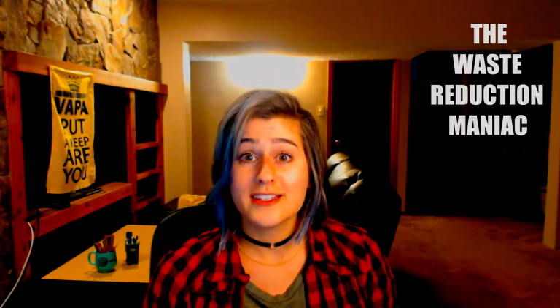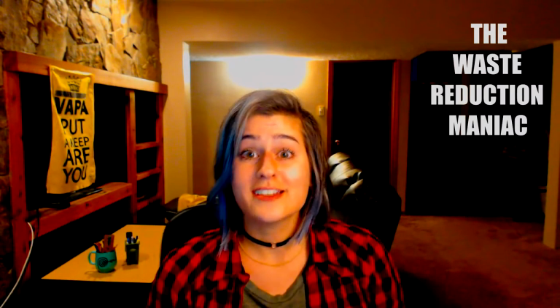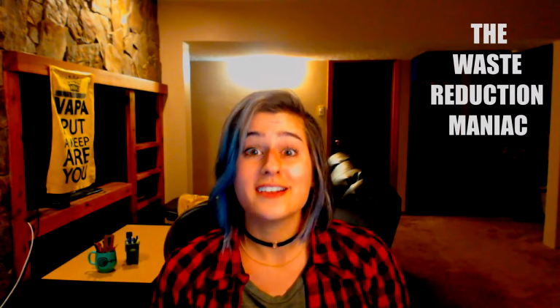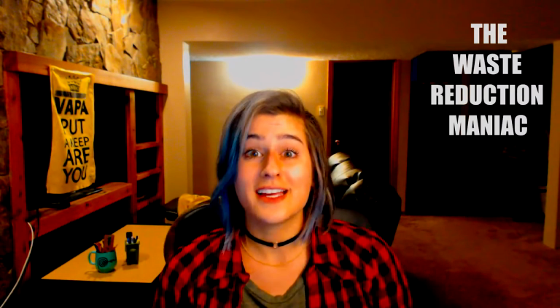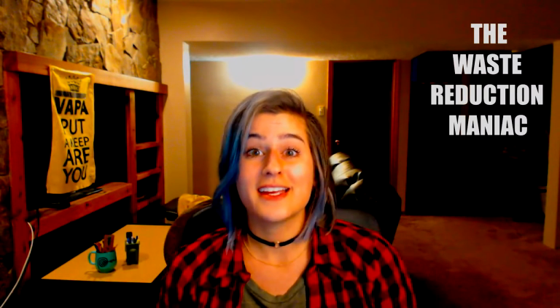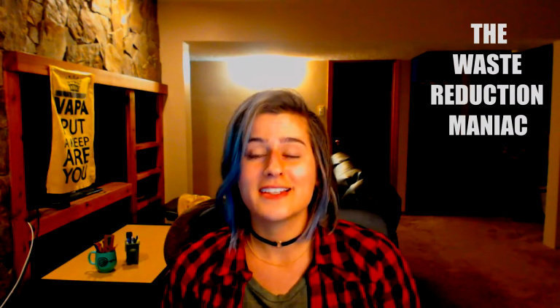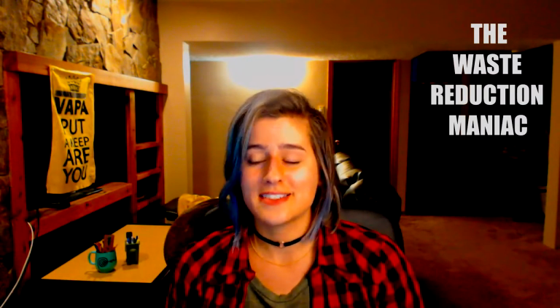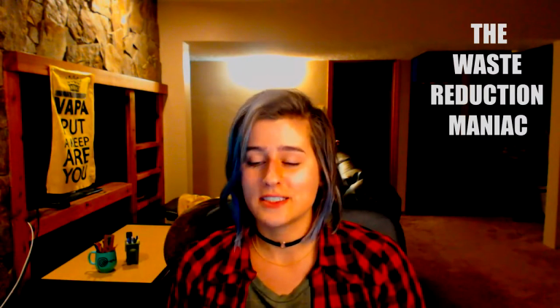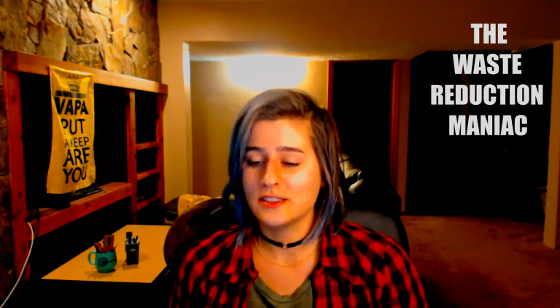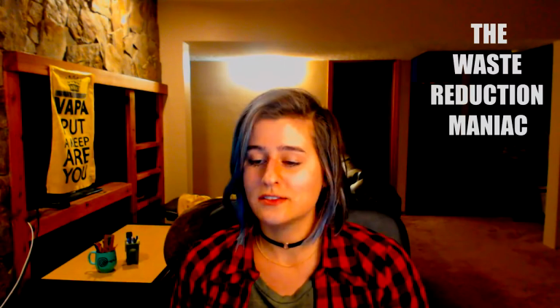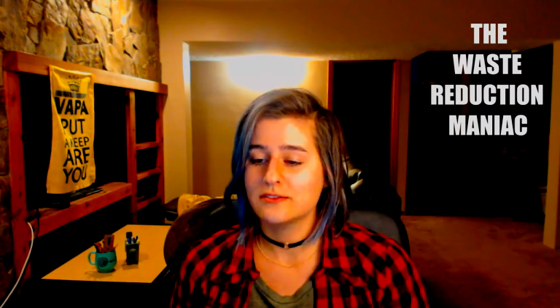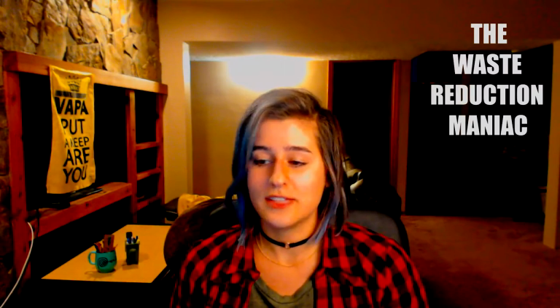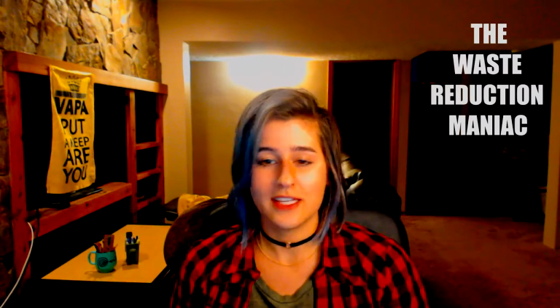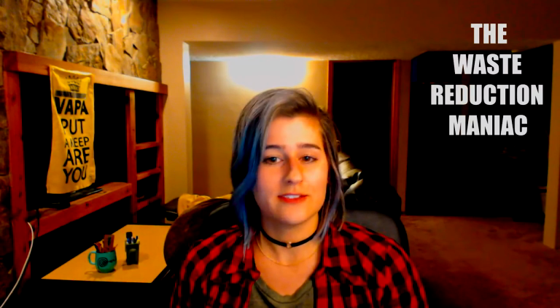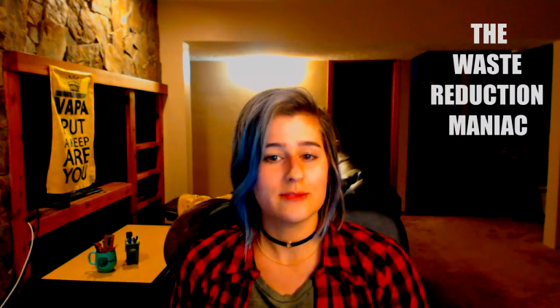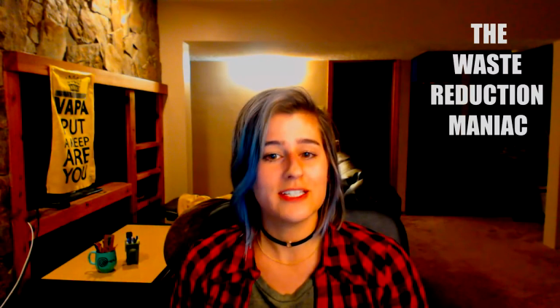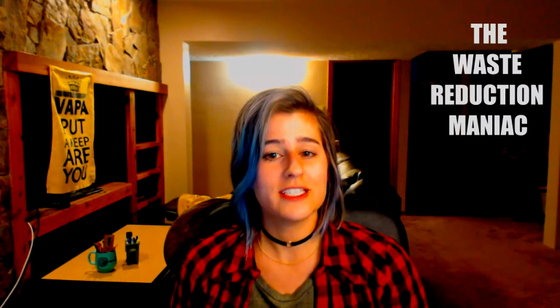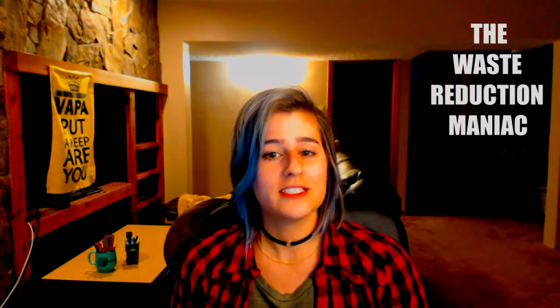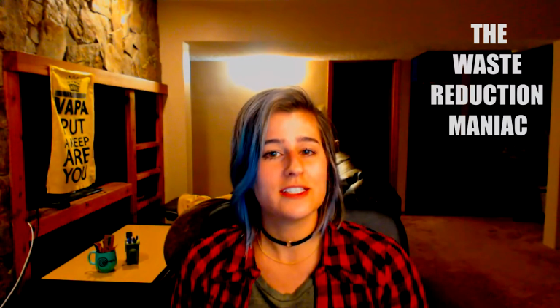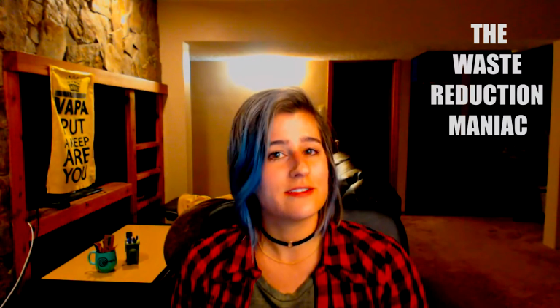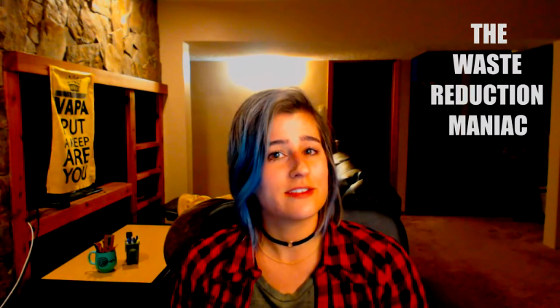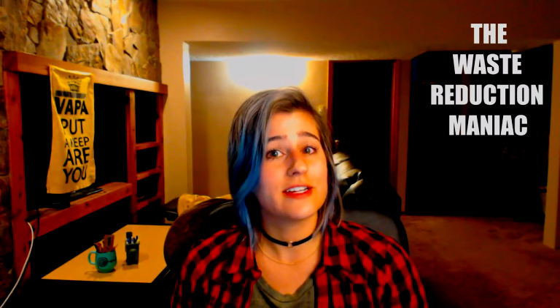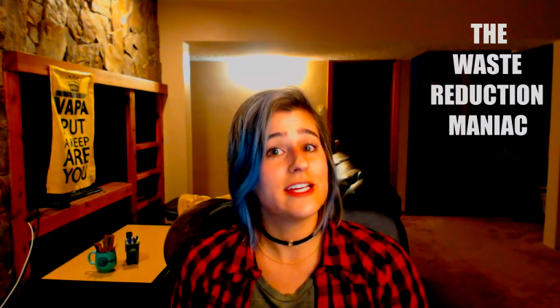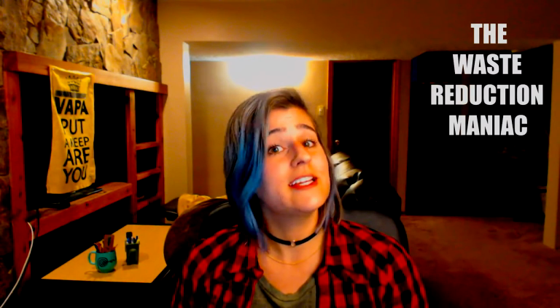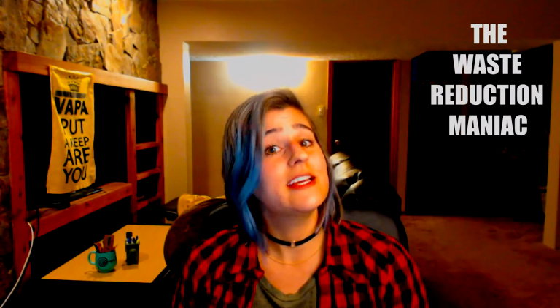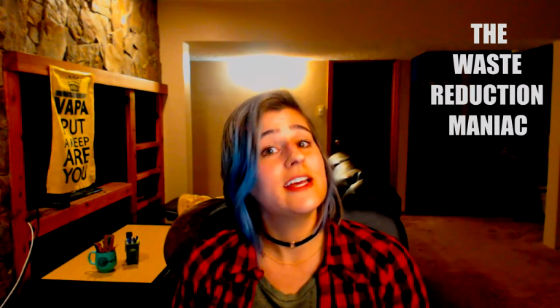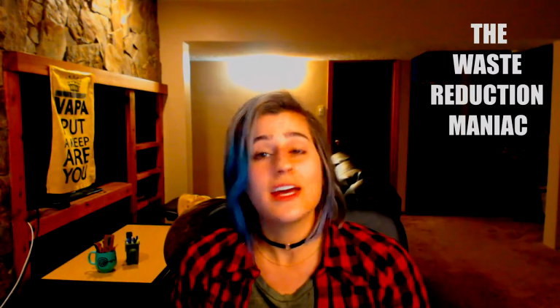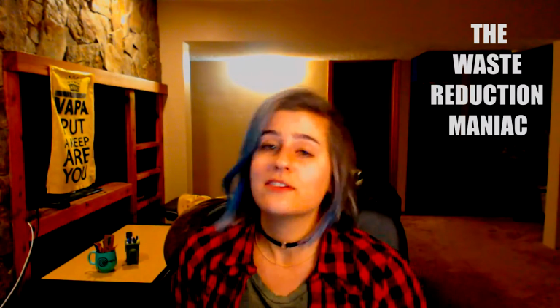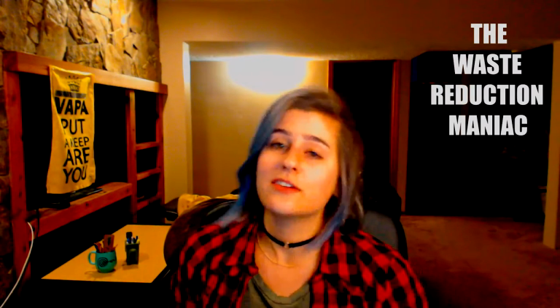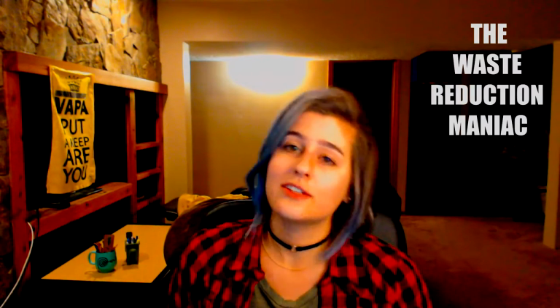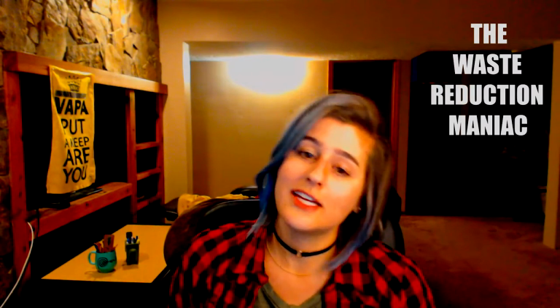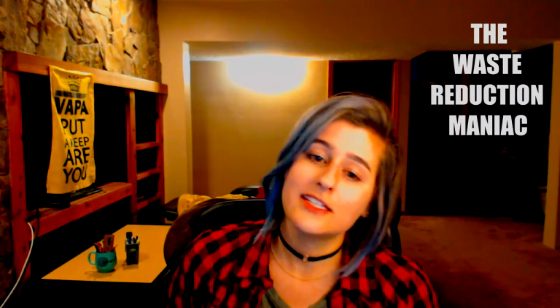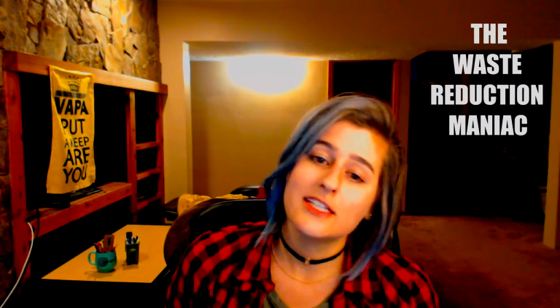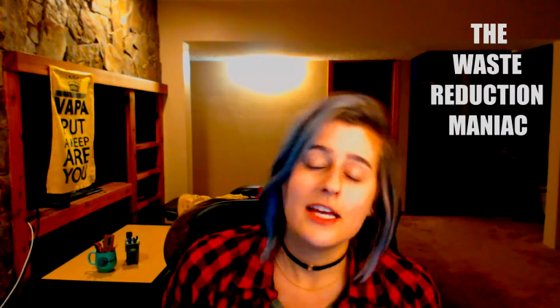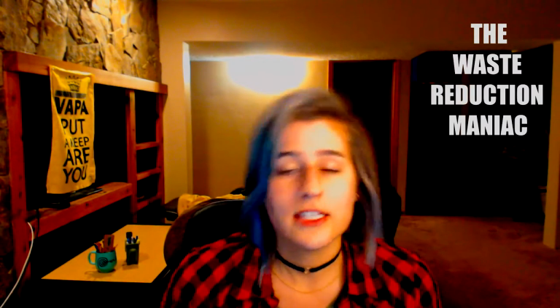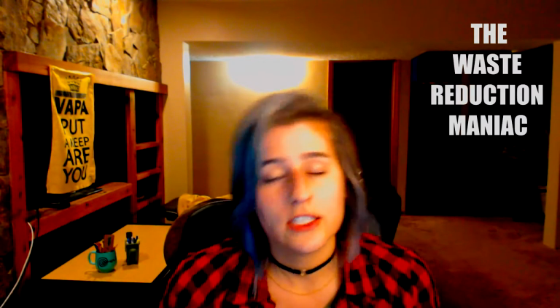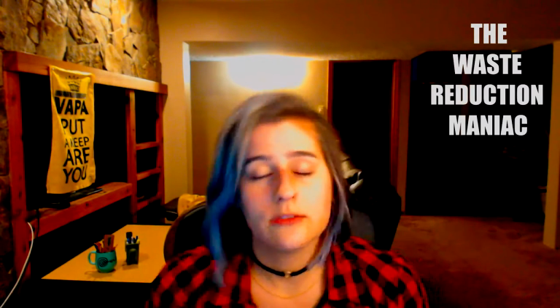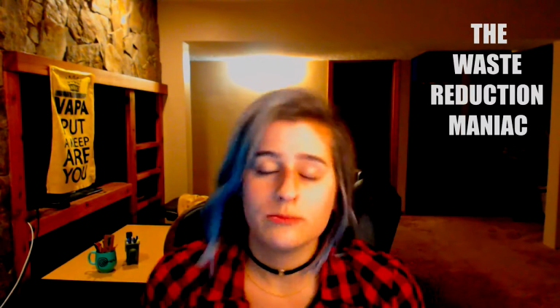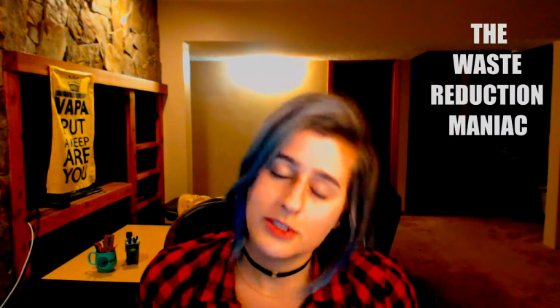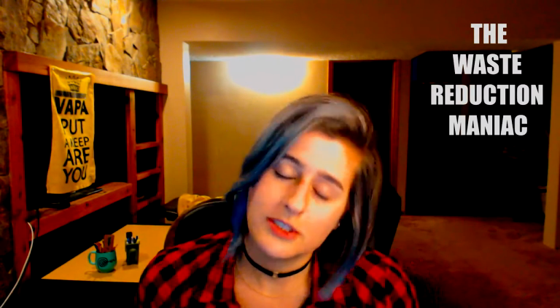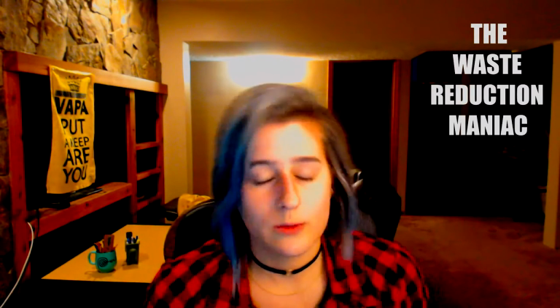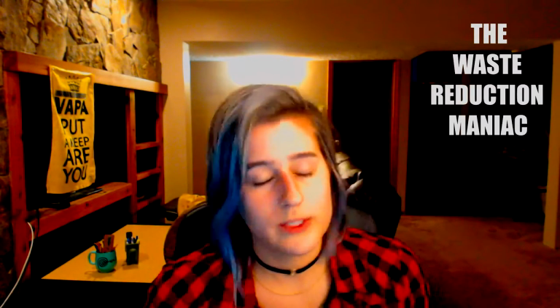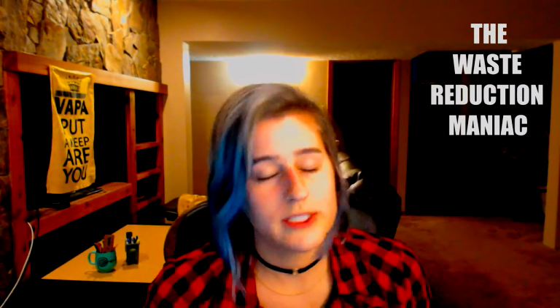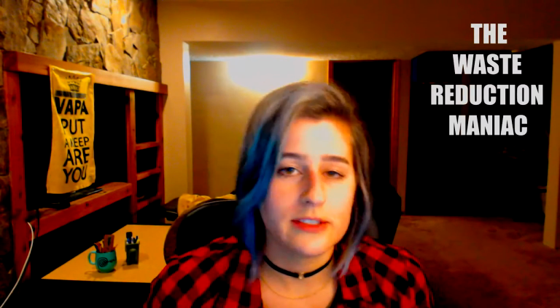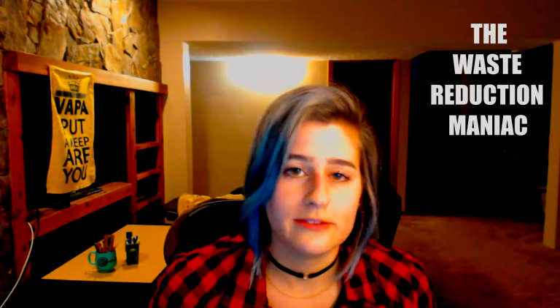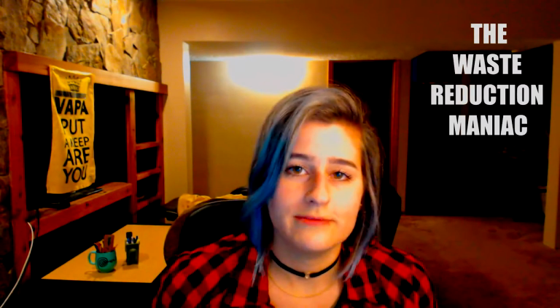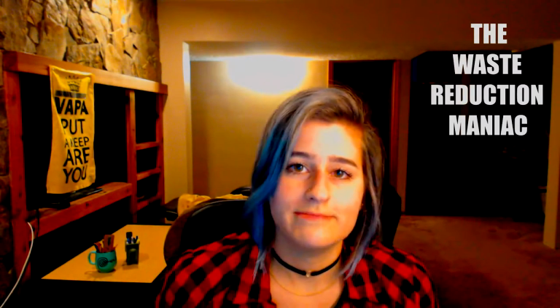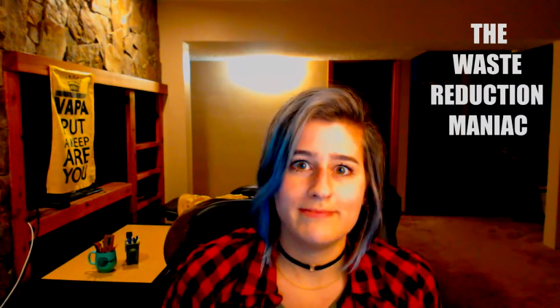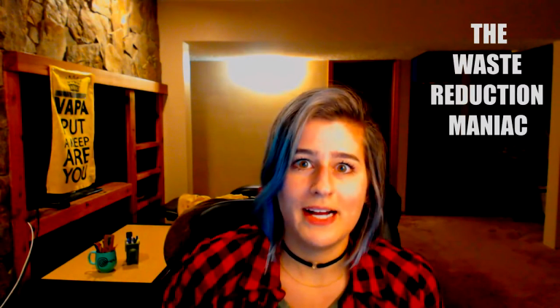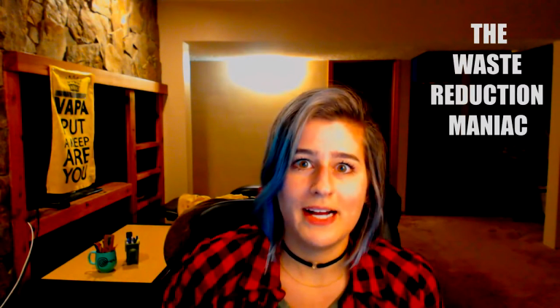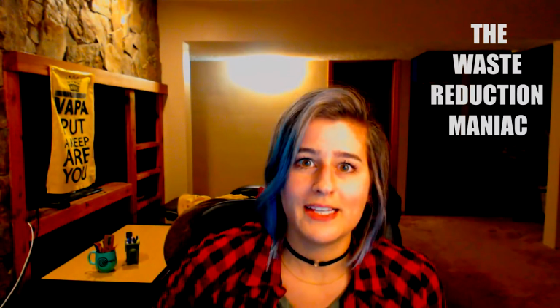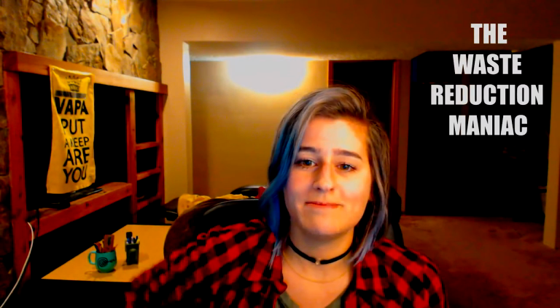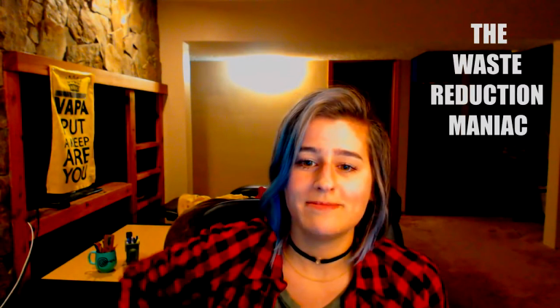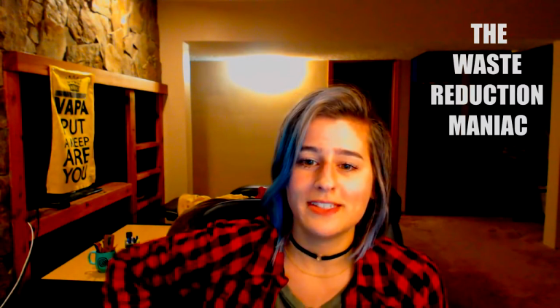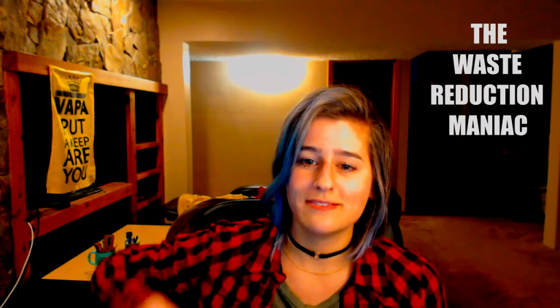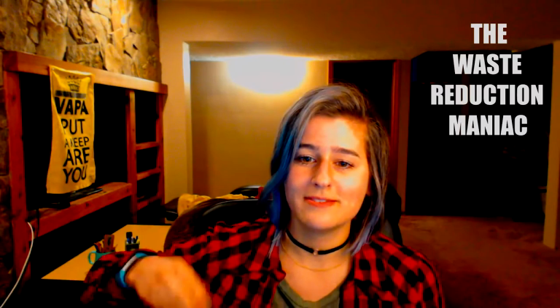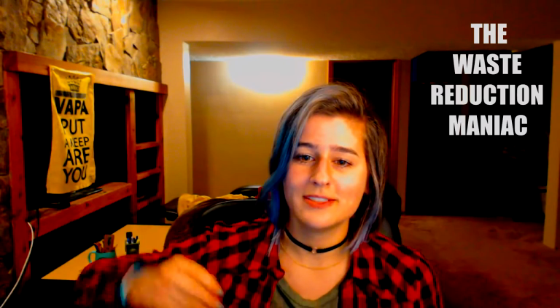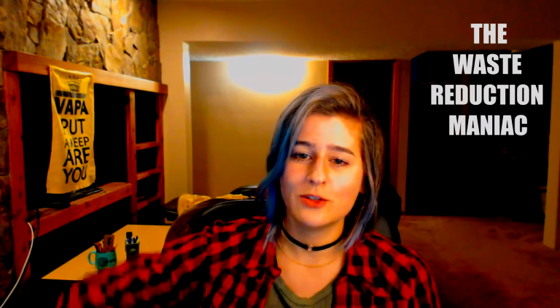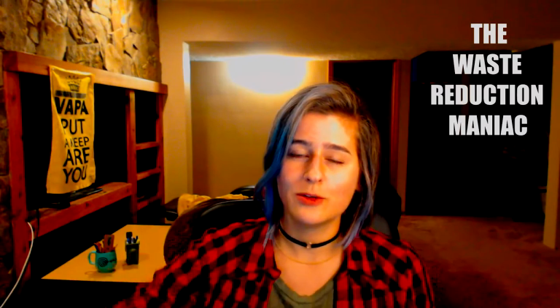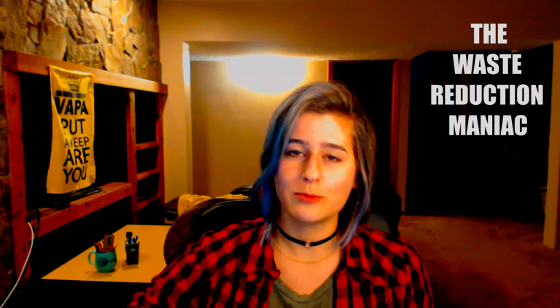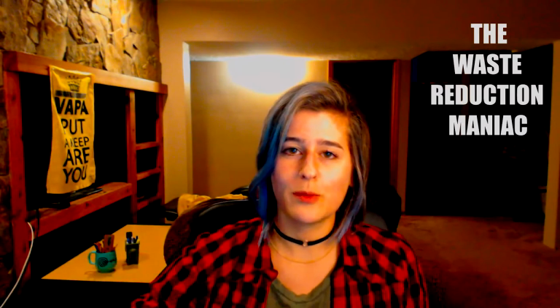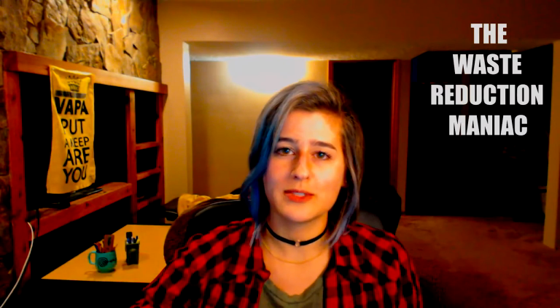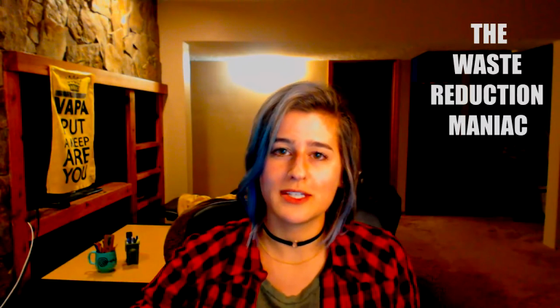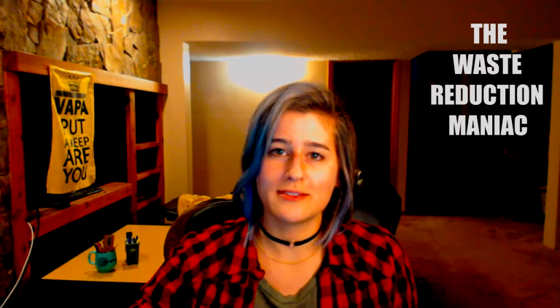Thank you so much, have a great day, have a good night, and don't be a waster. Bye — and go on my website!